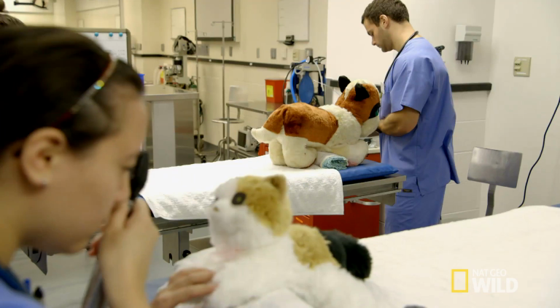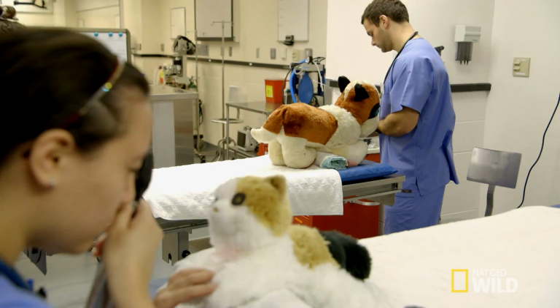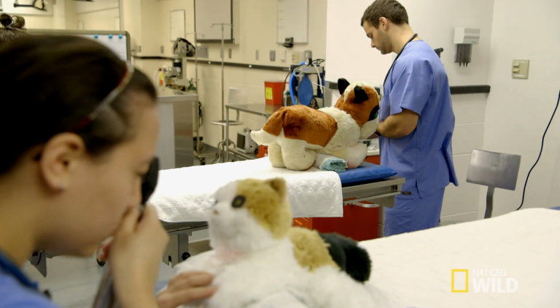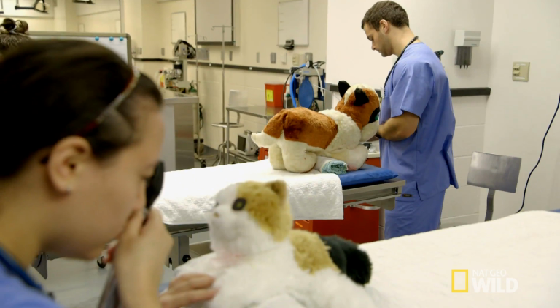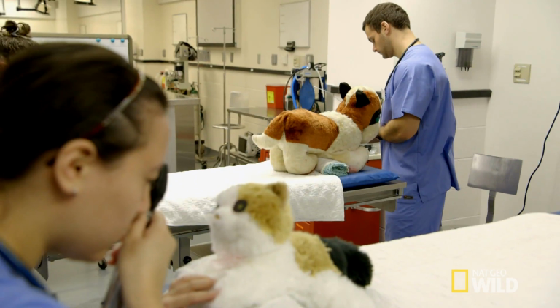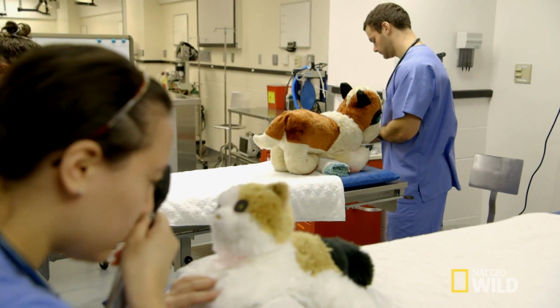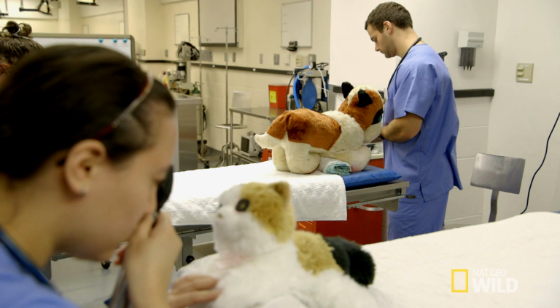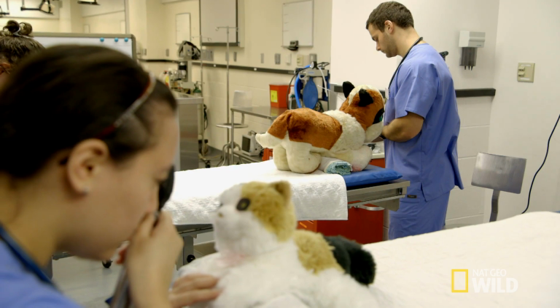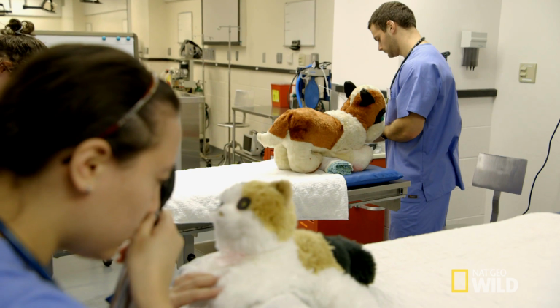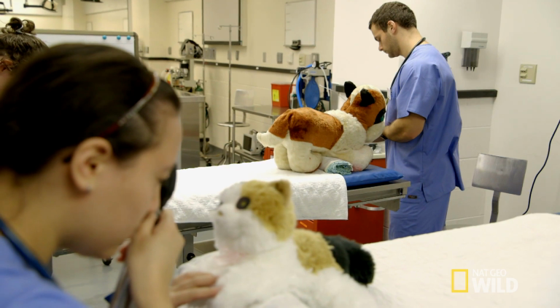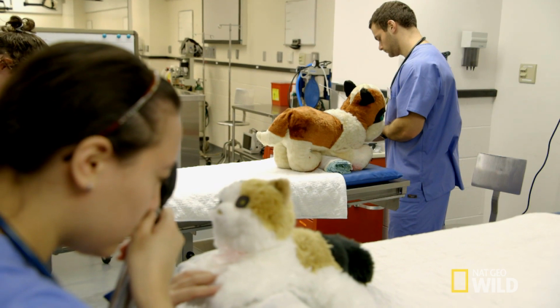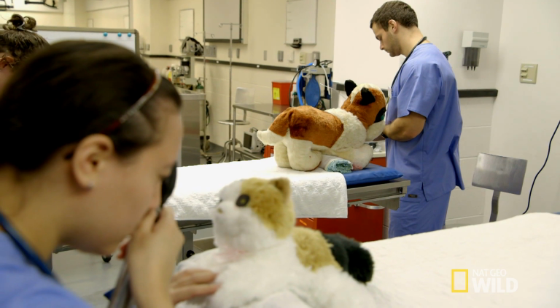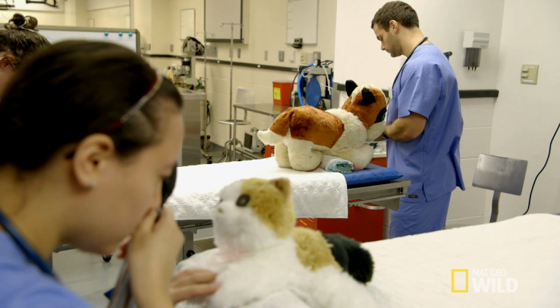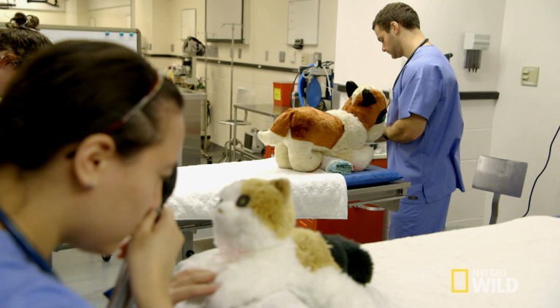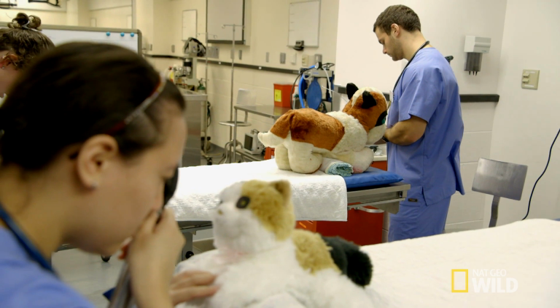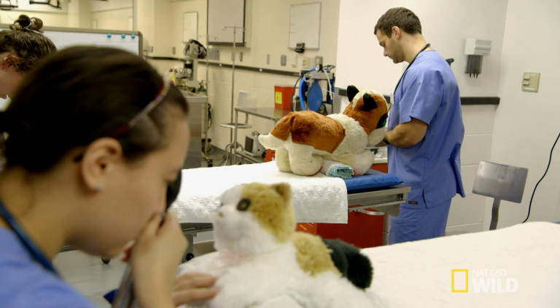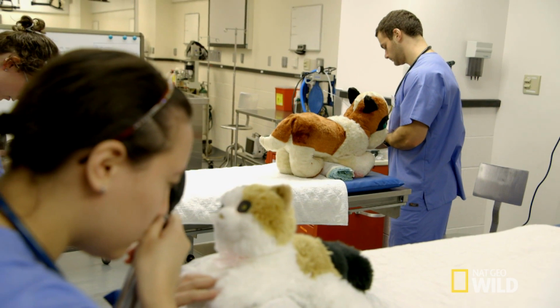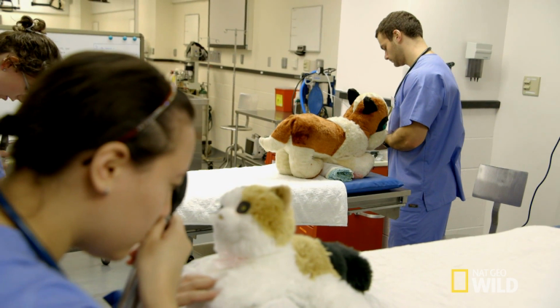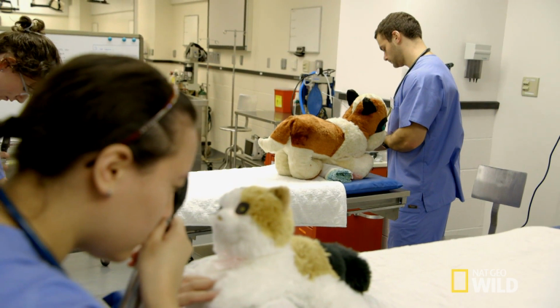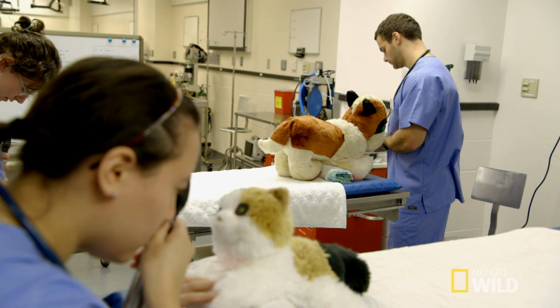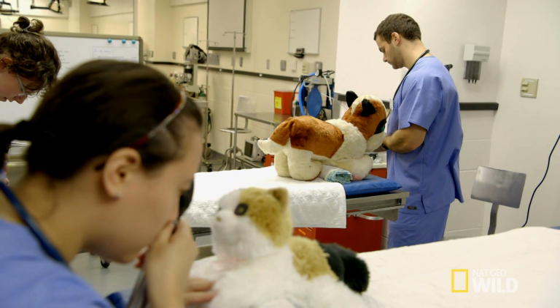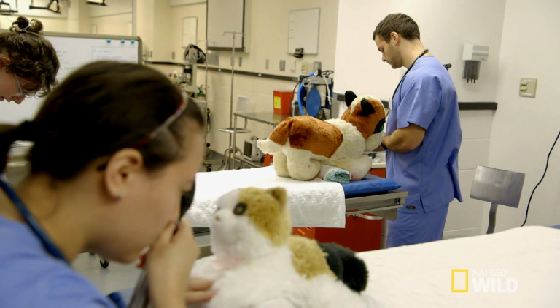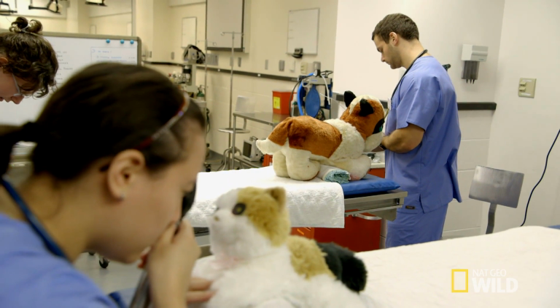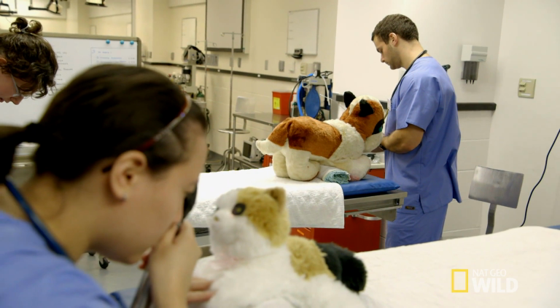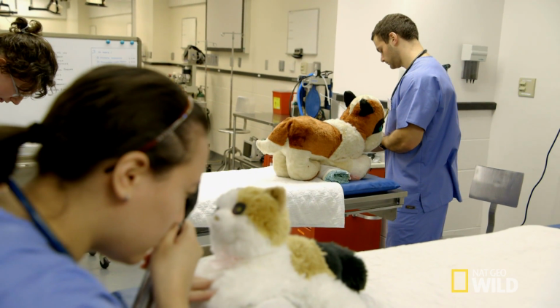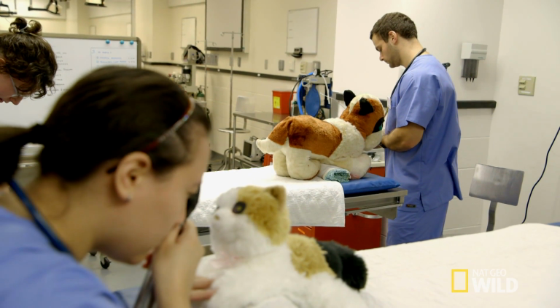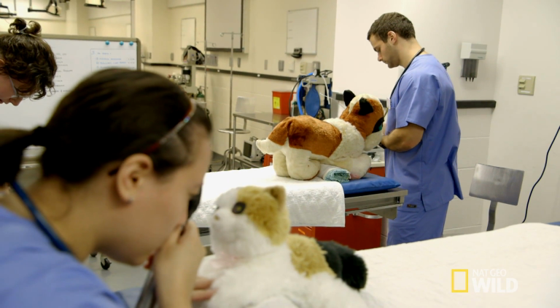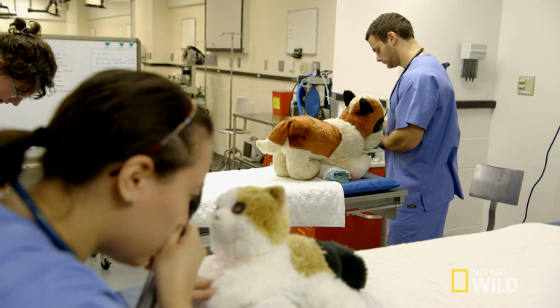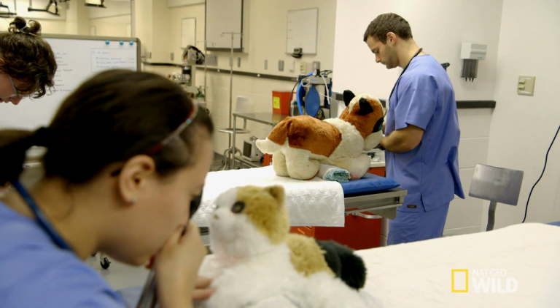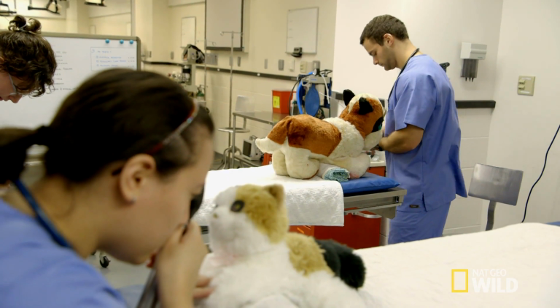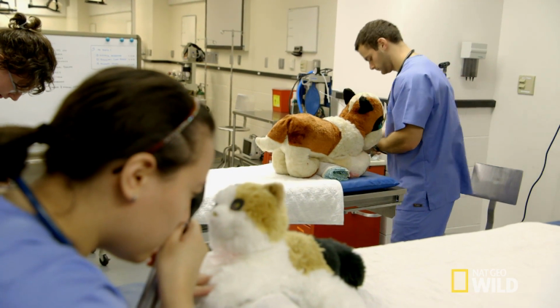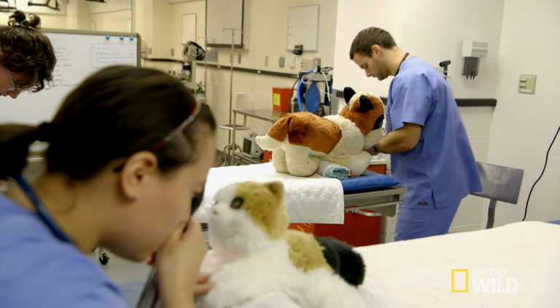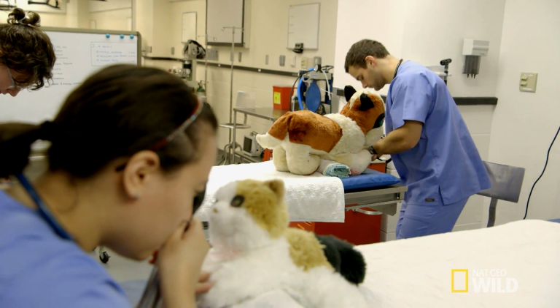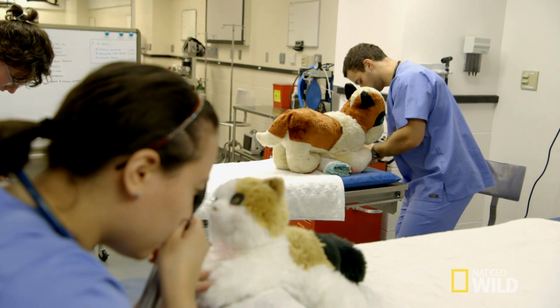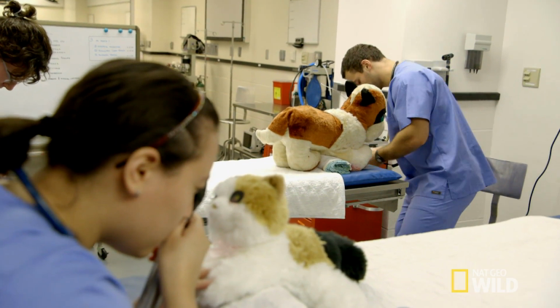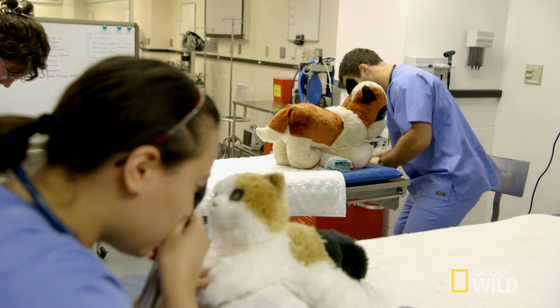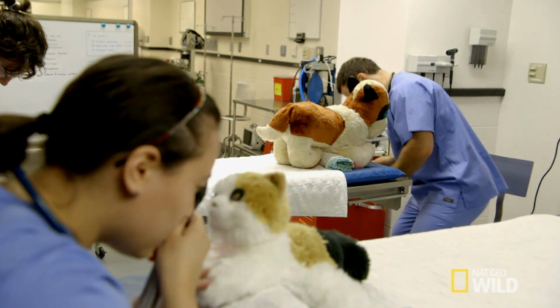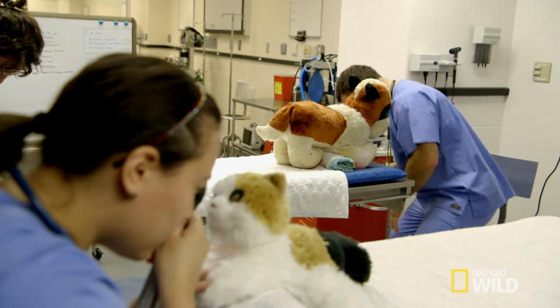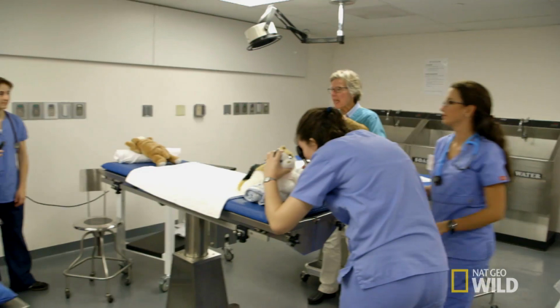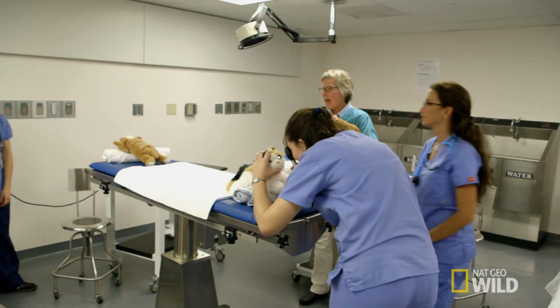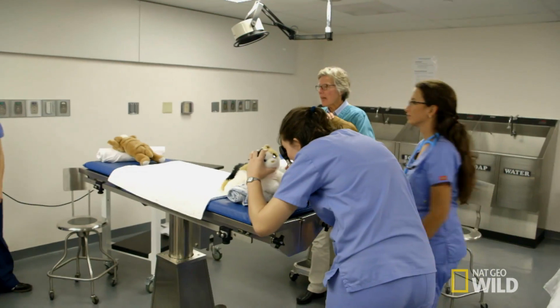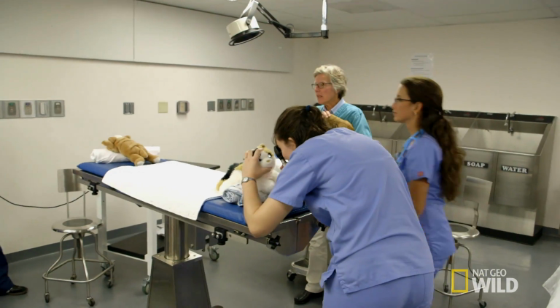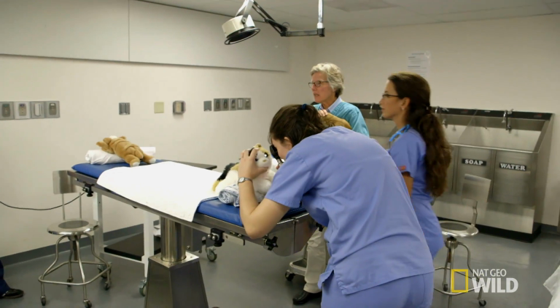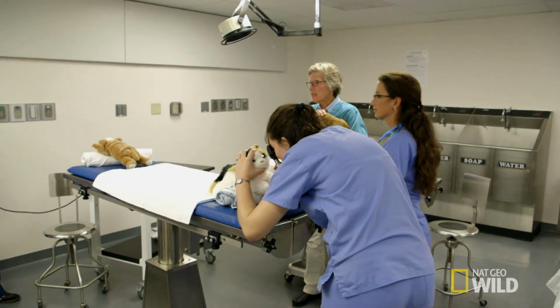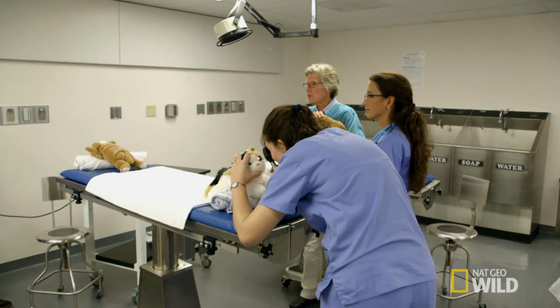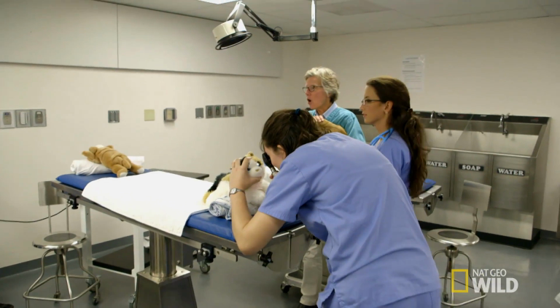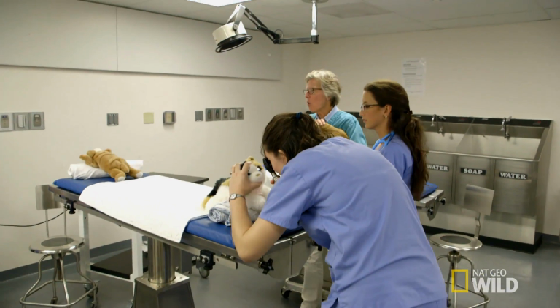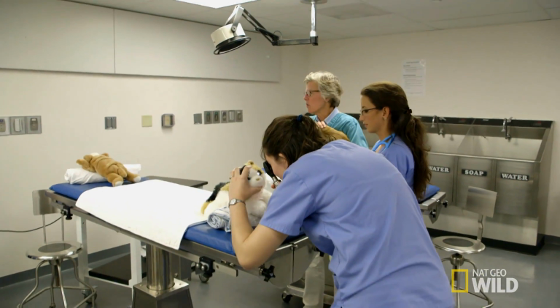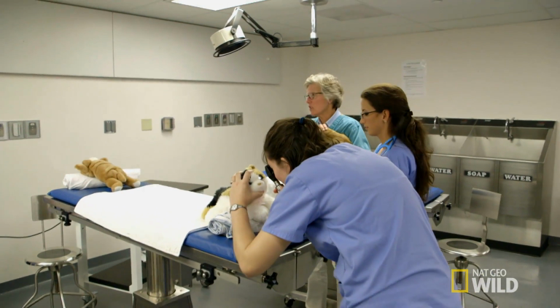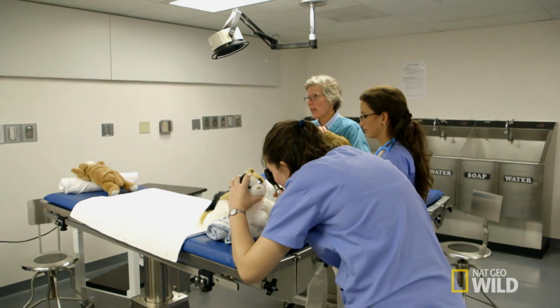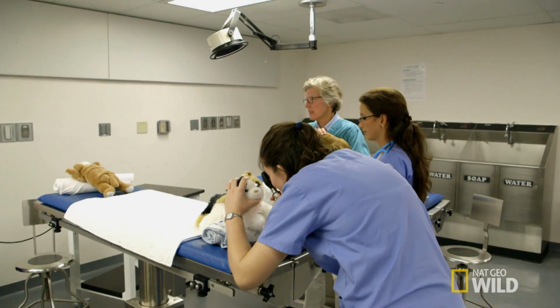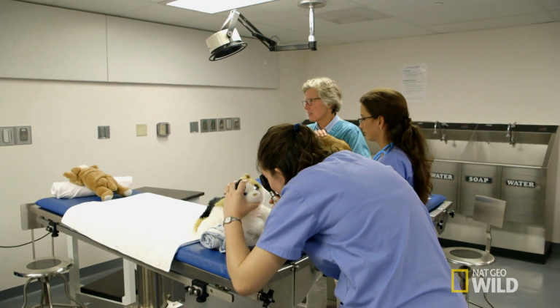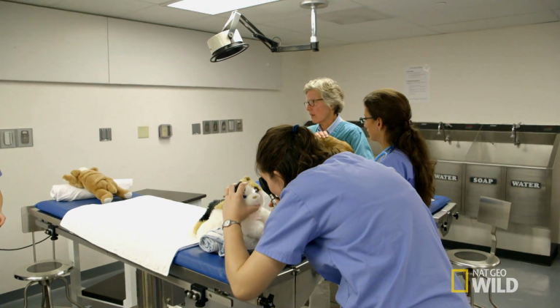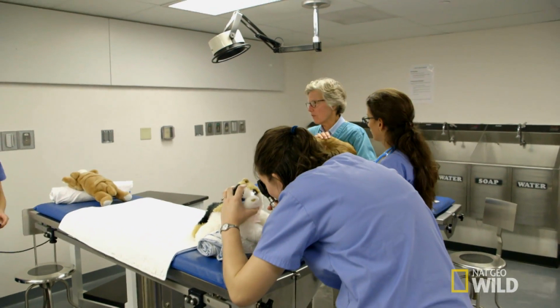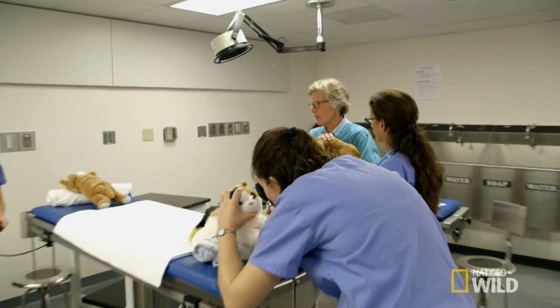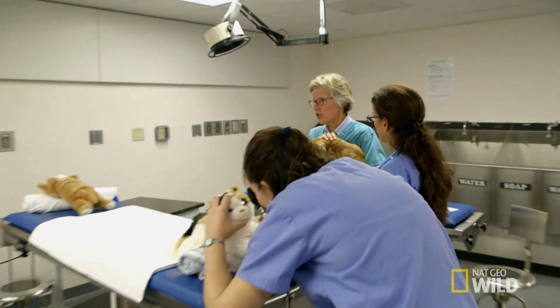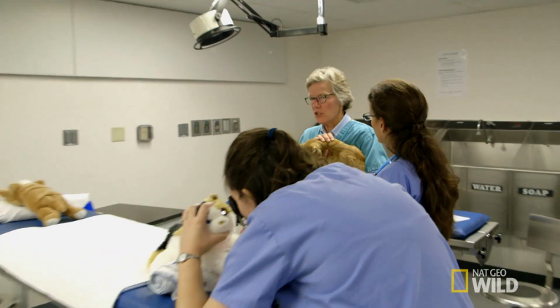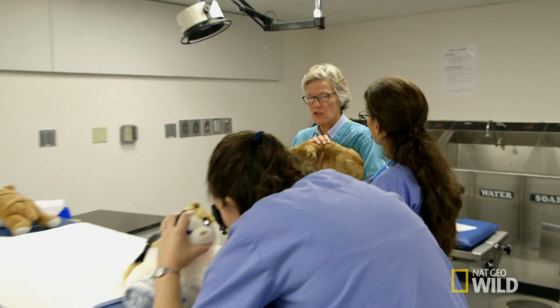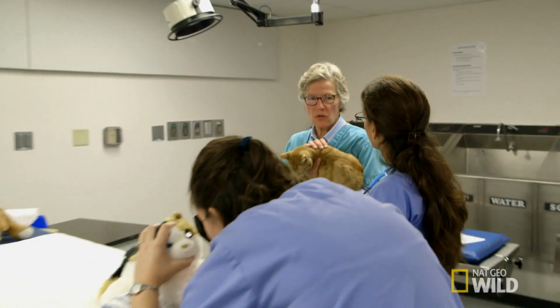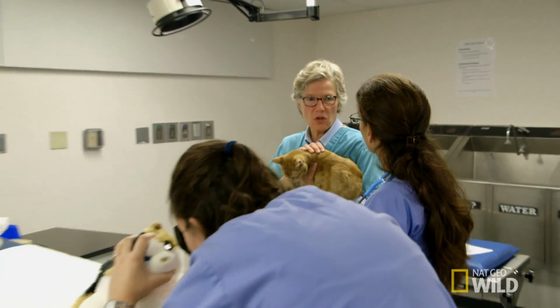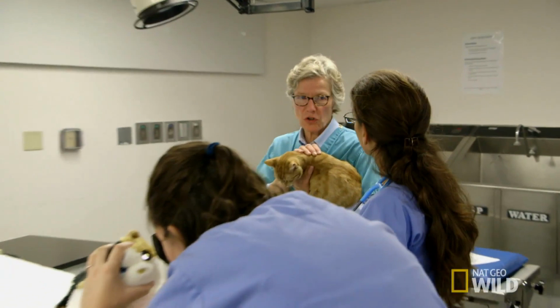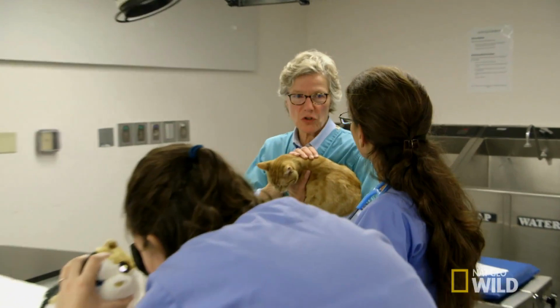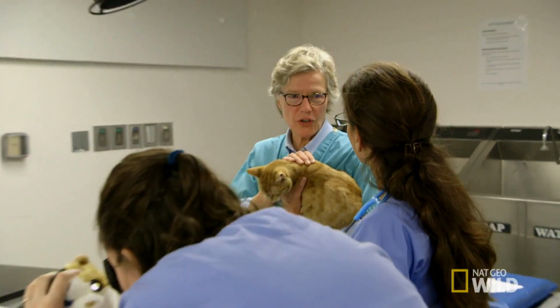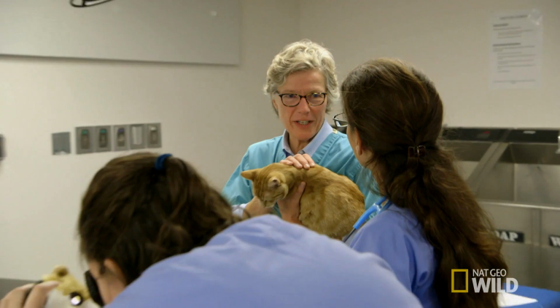Students start by using their ophthalmoscopes on animal models. This cat is almost like a stuffed animal, she's so darn good.